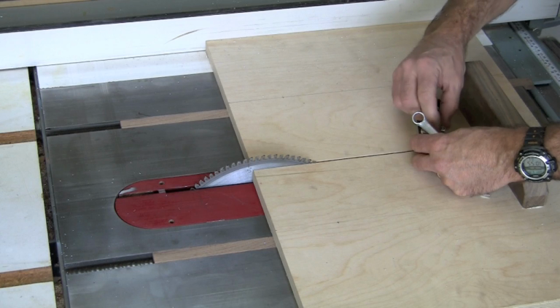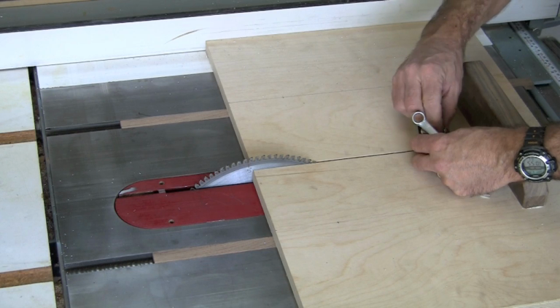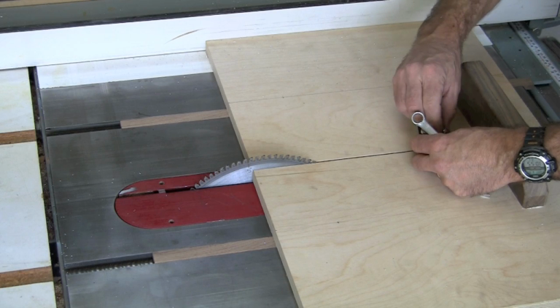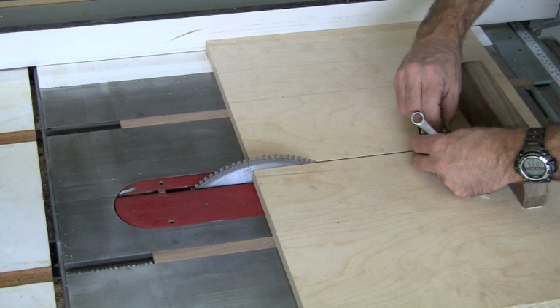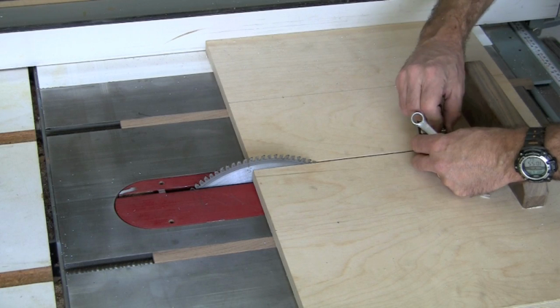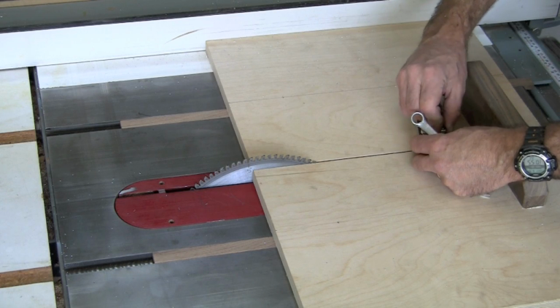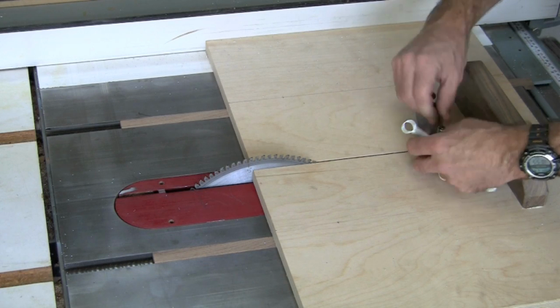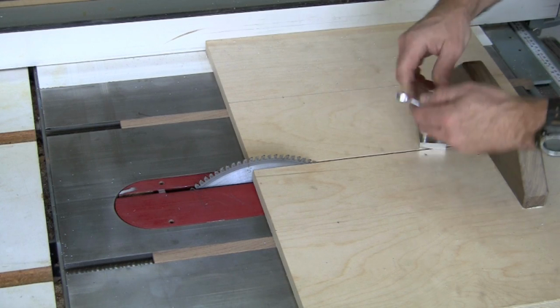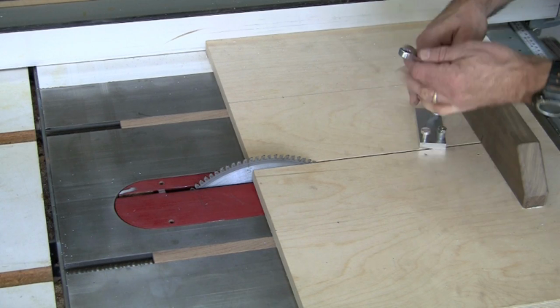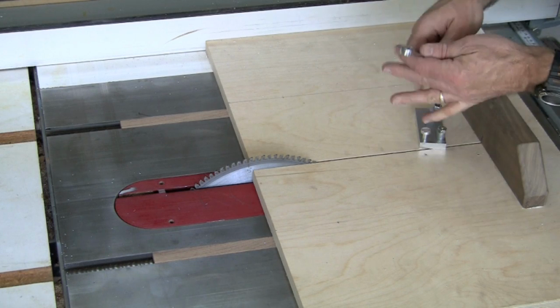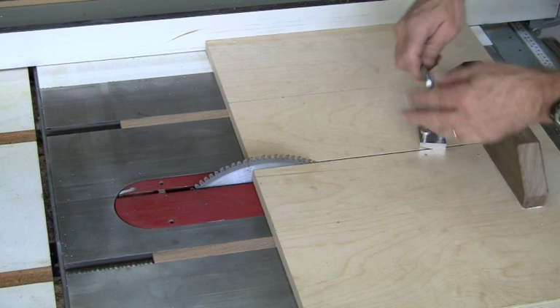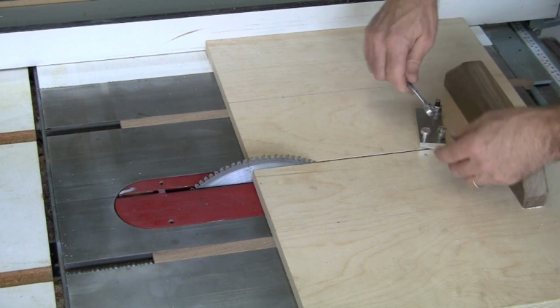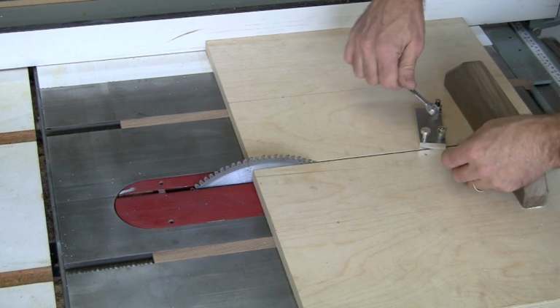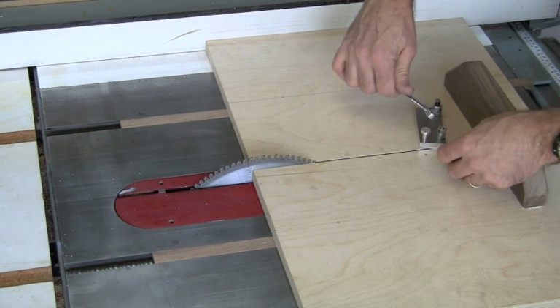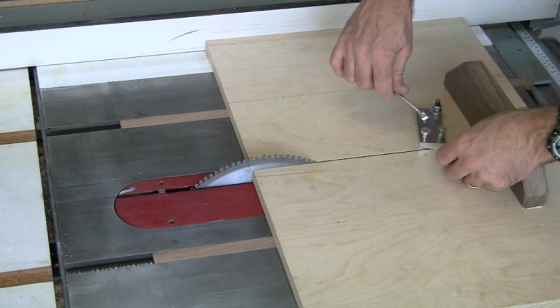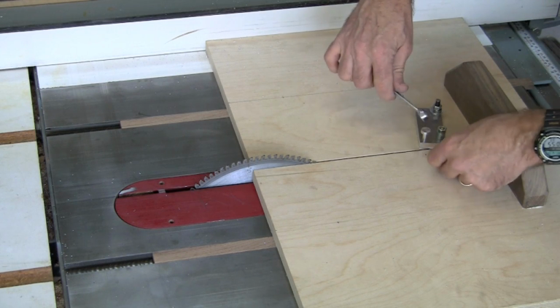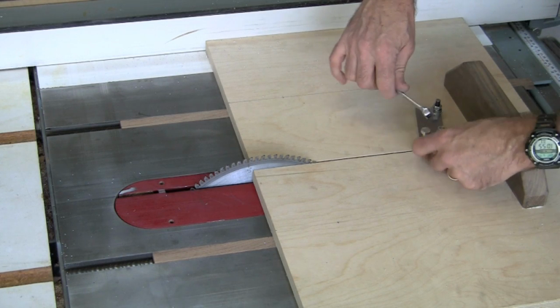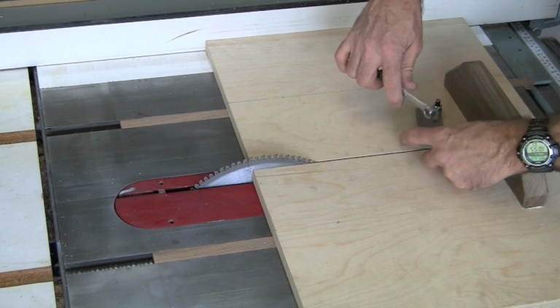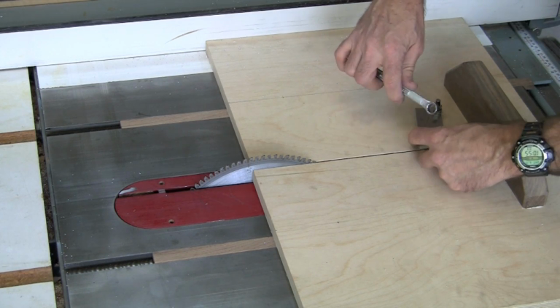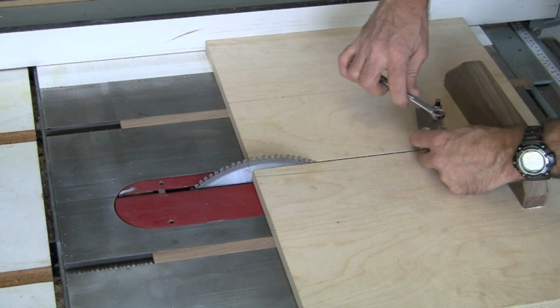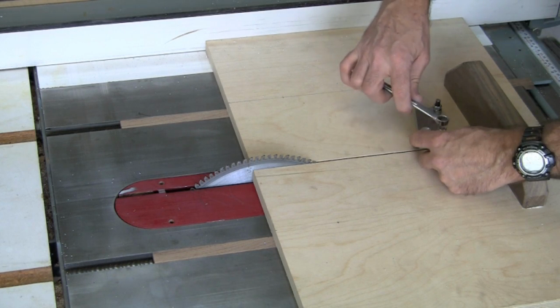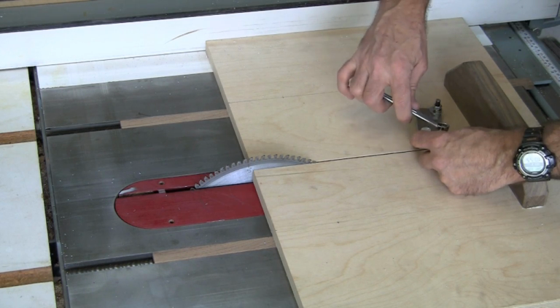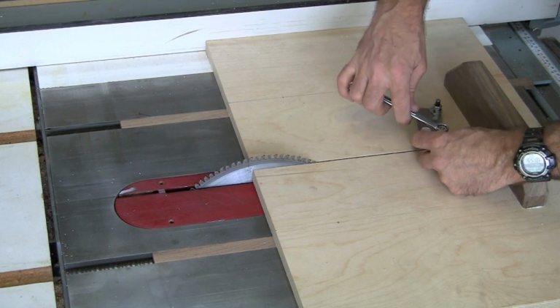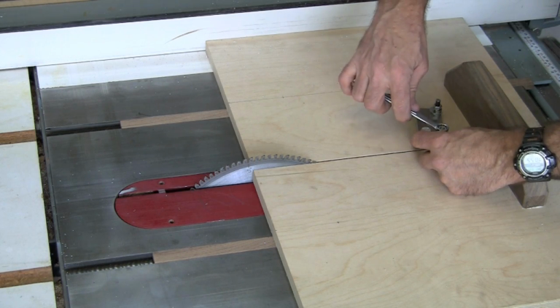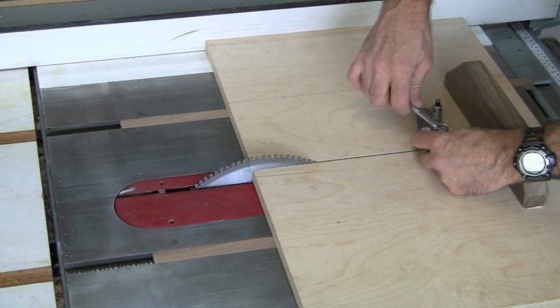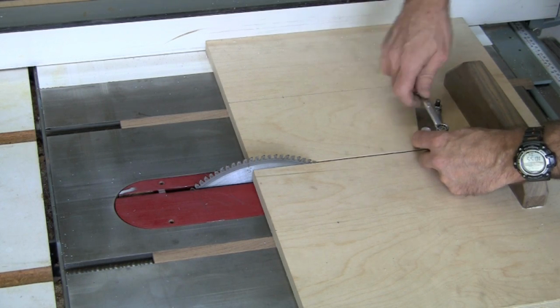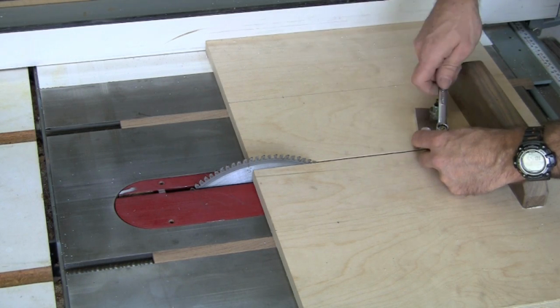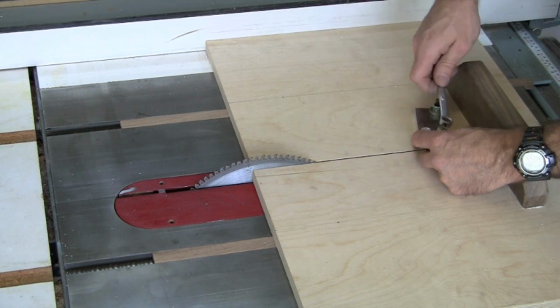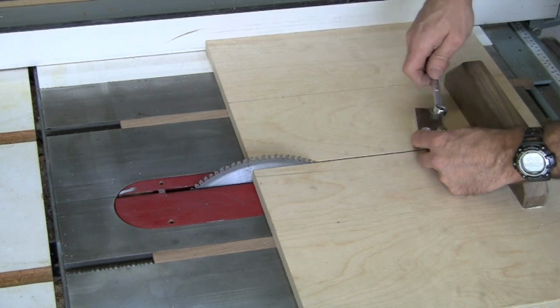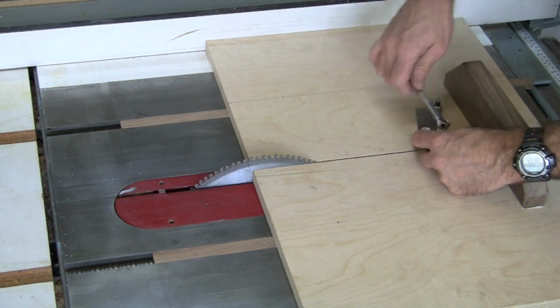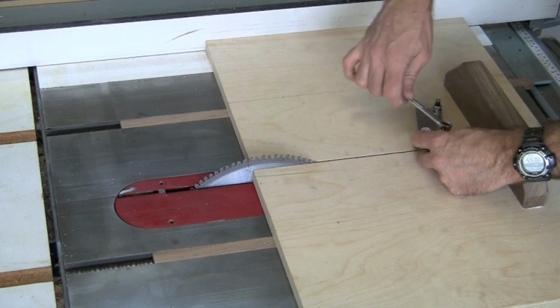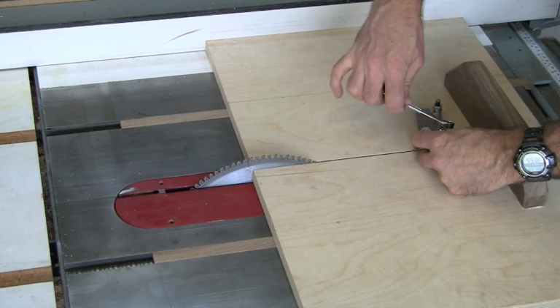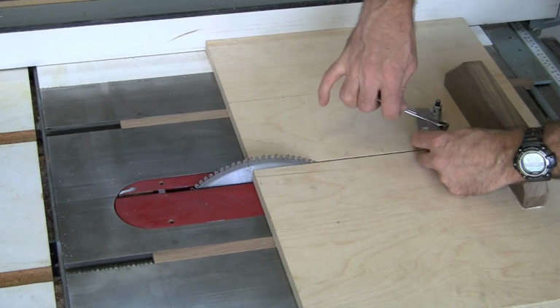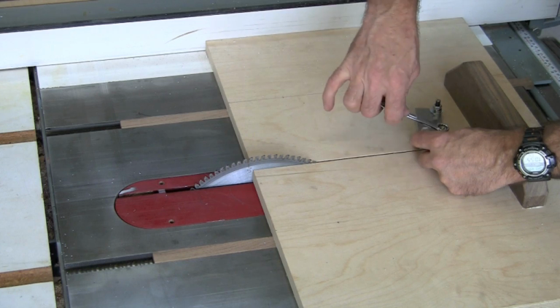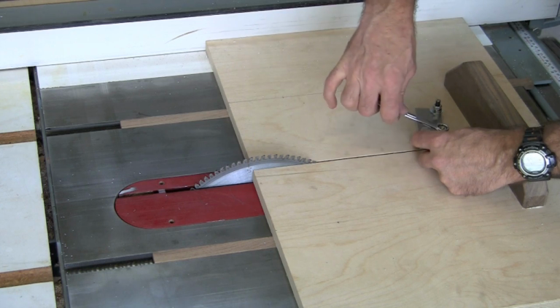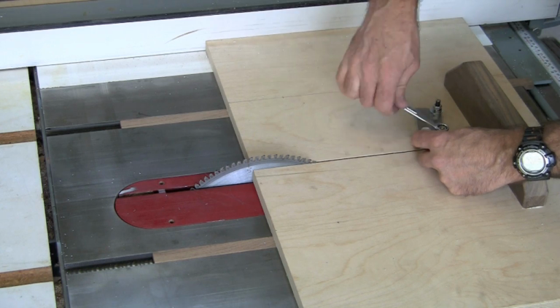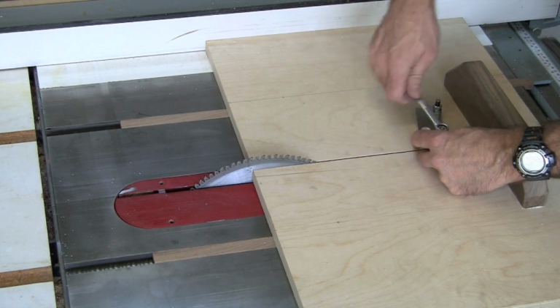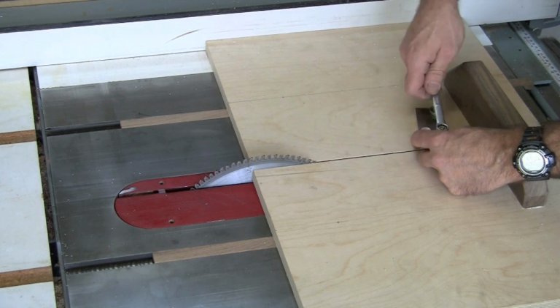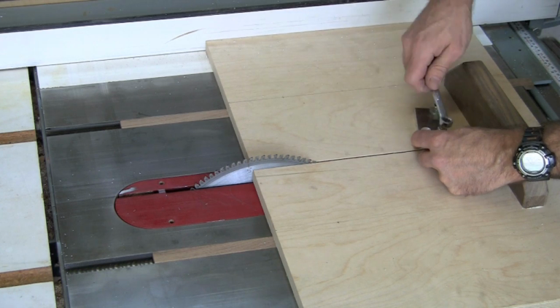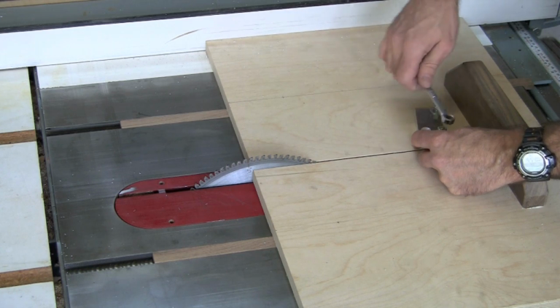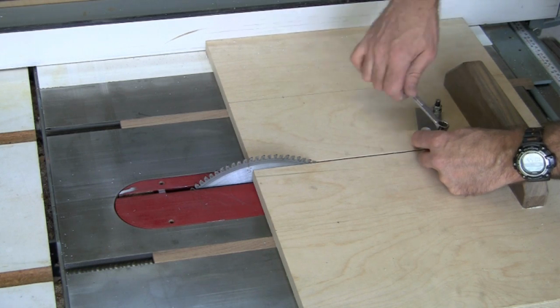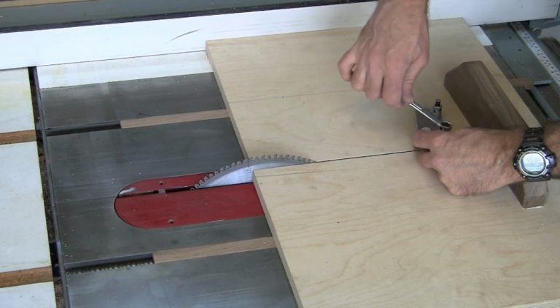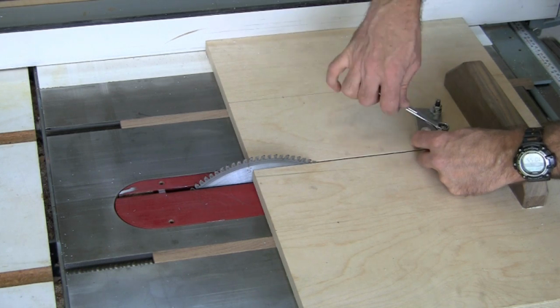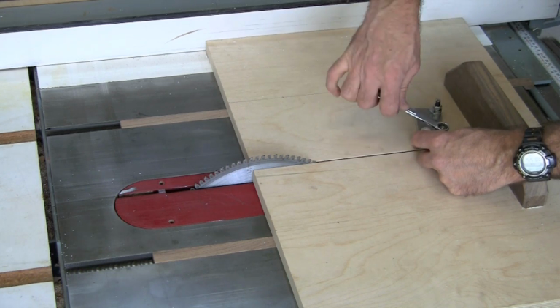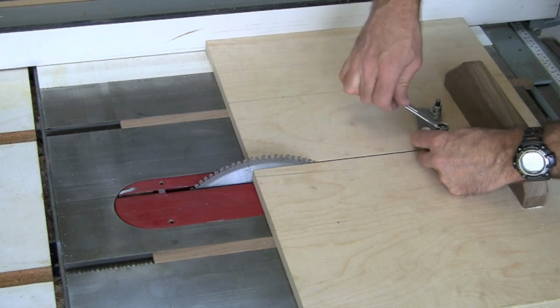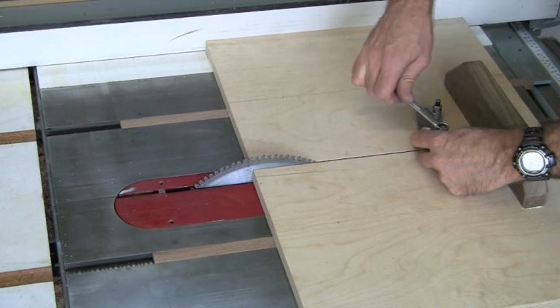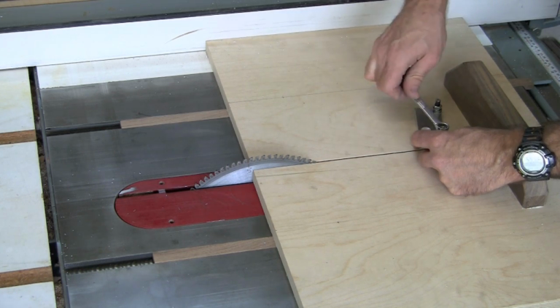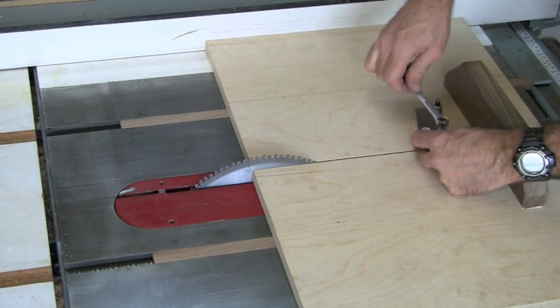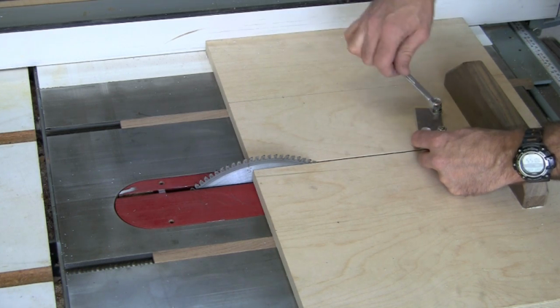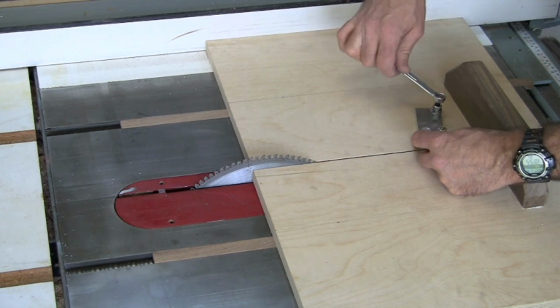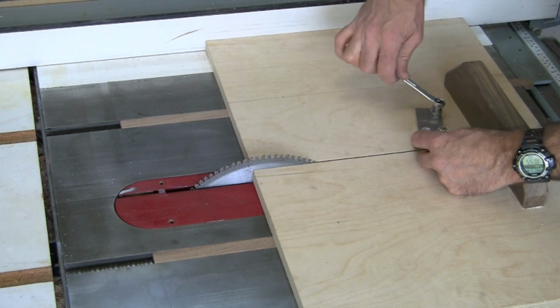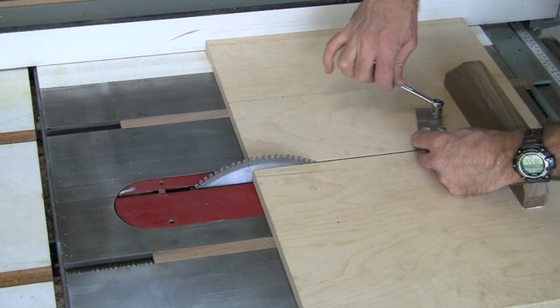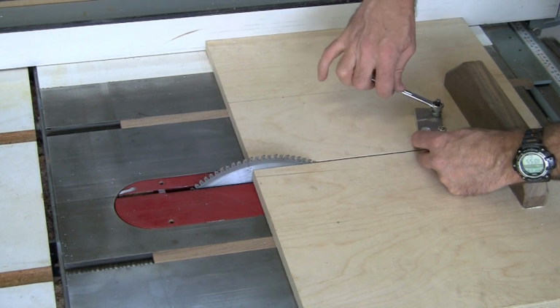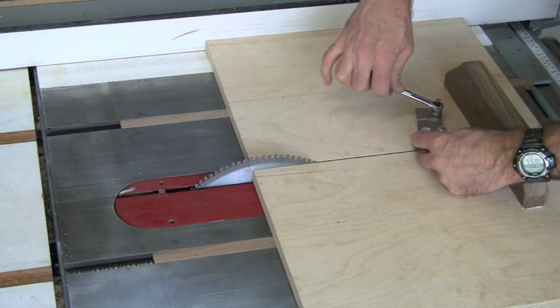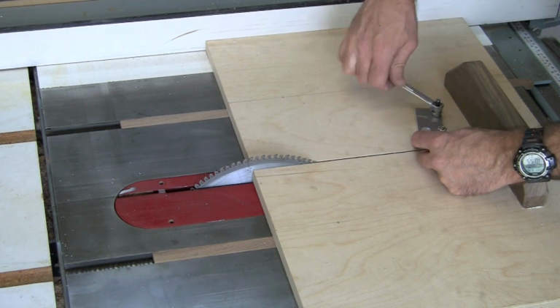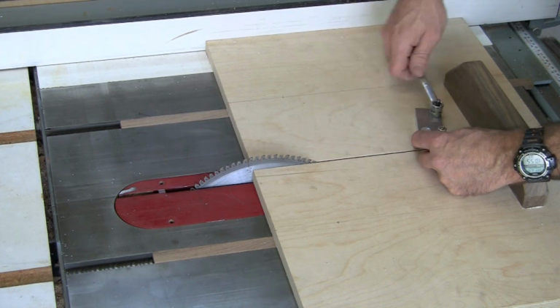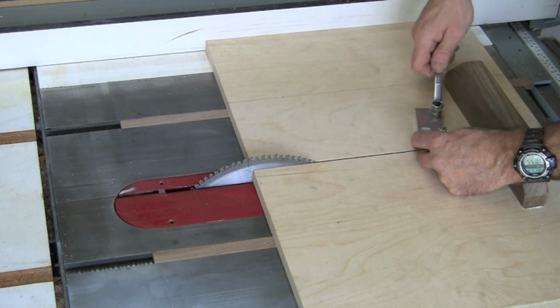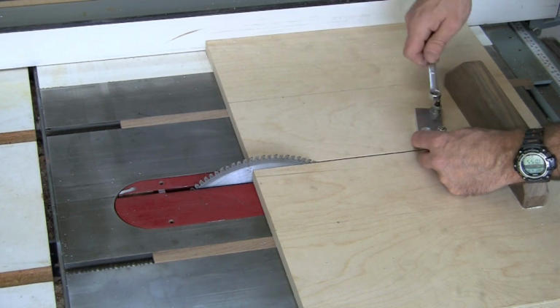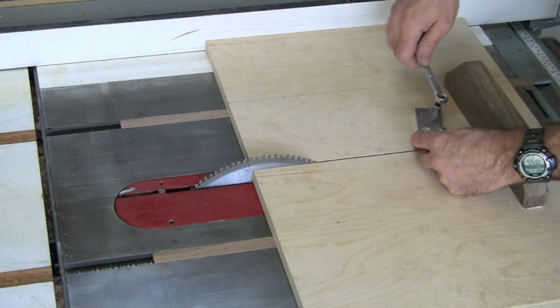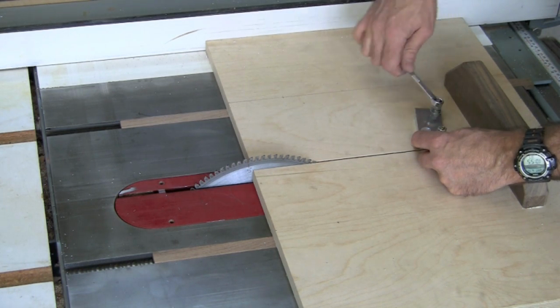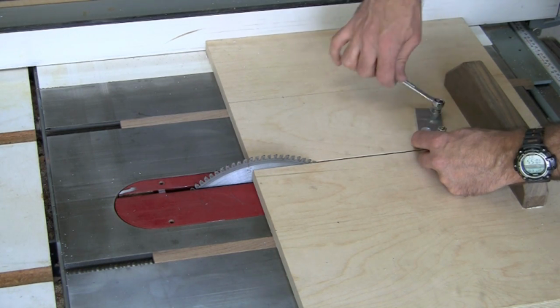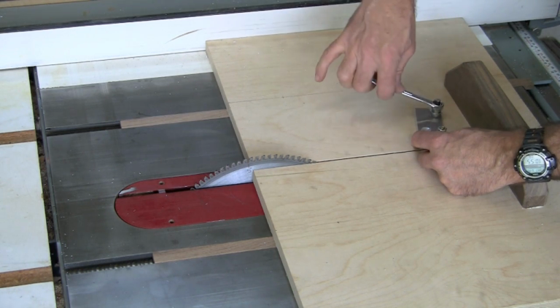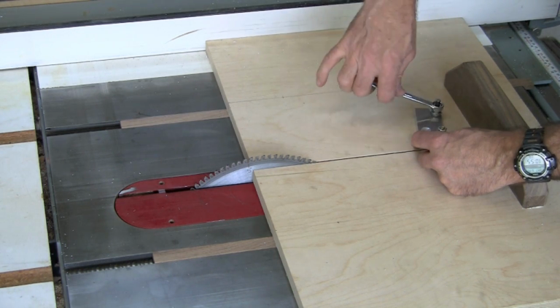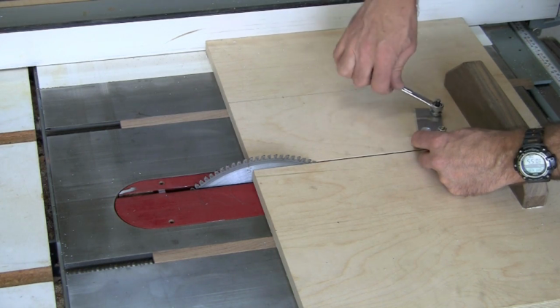In the article, I went into detail how I used the scribe lines on the part to line up with the kerf and the cross-cutting sled.